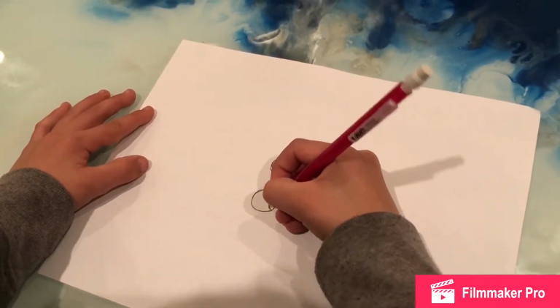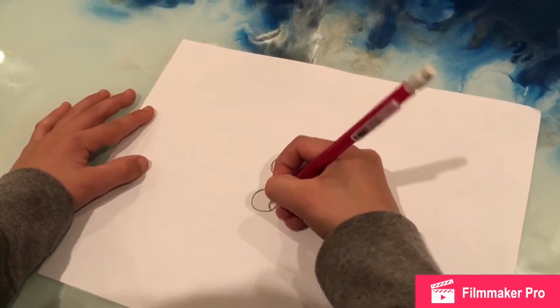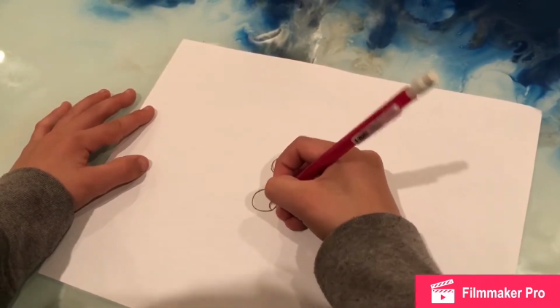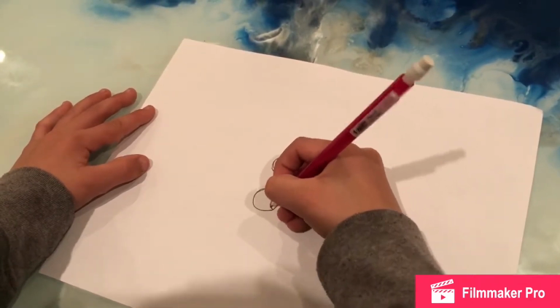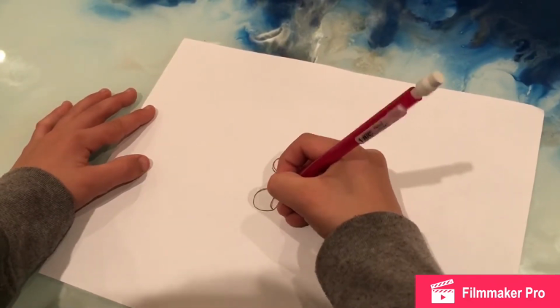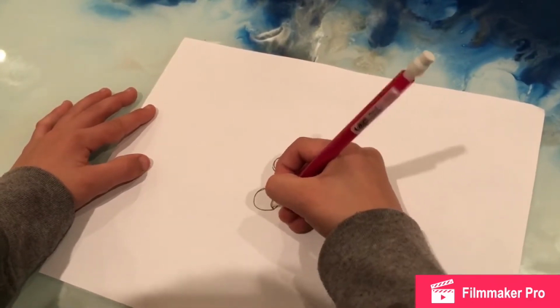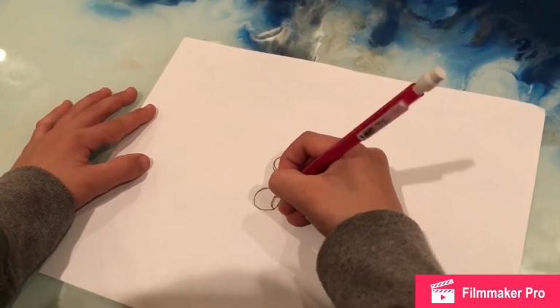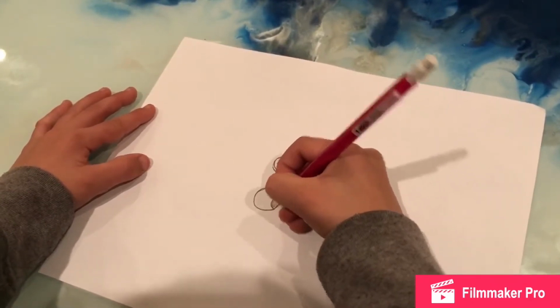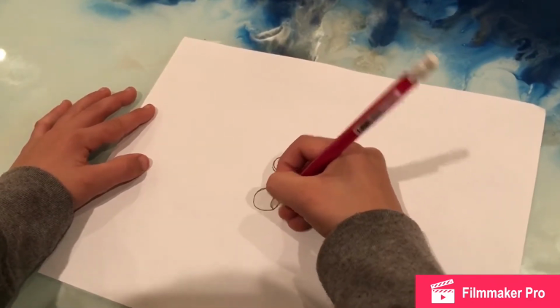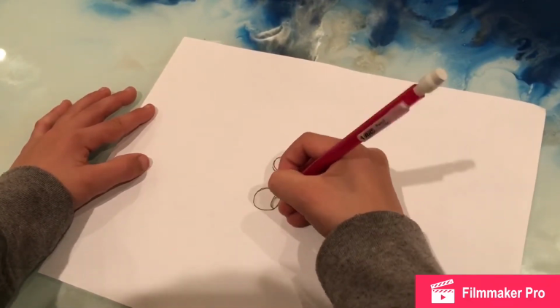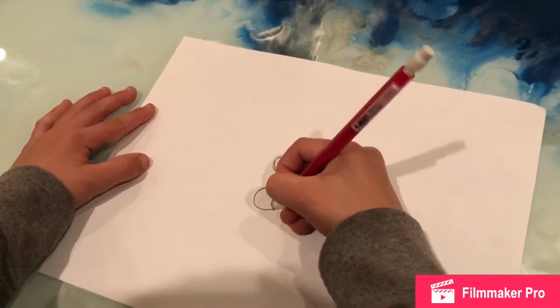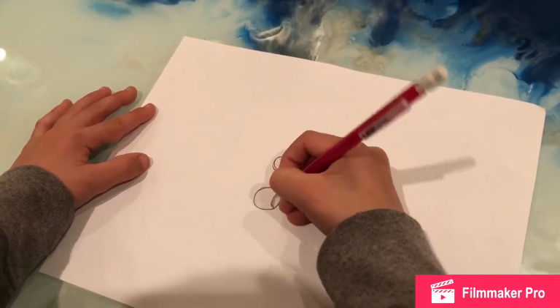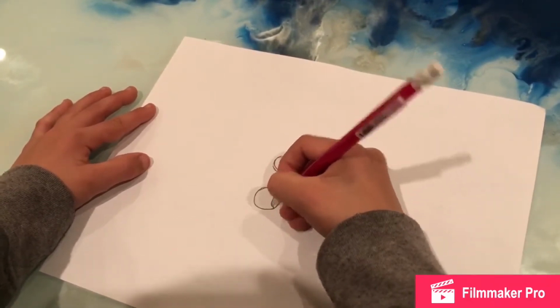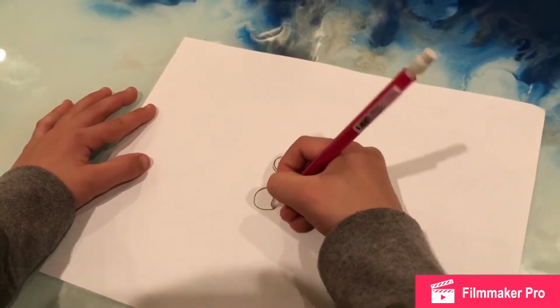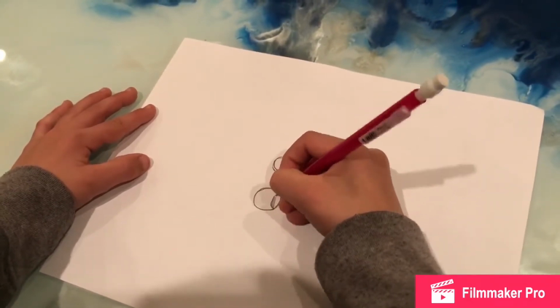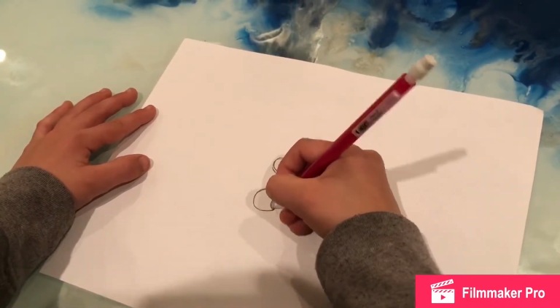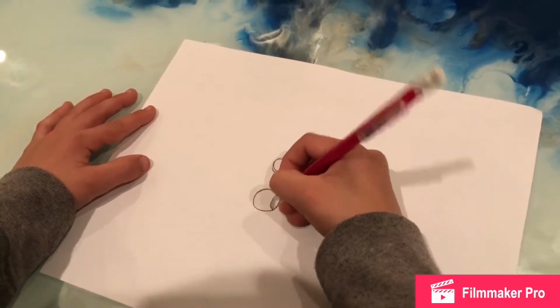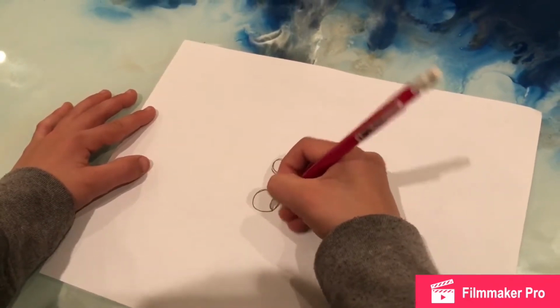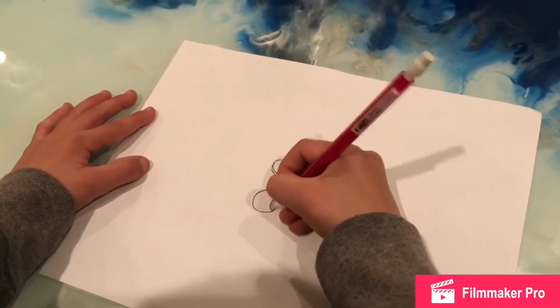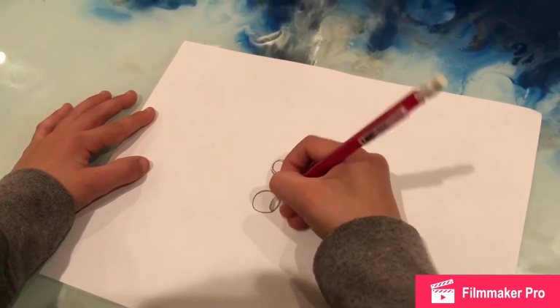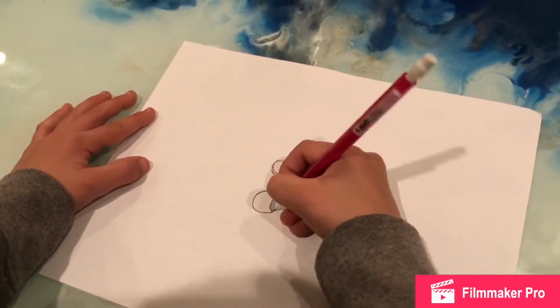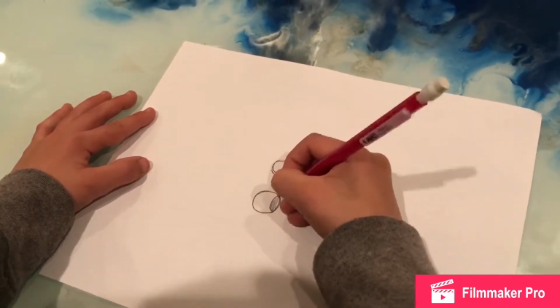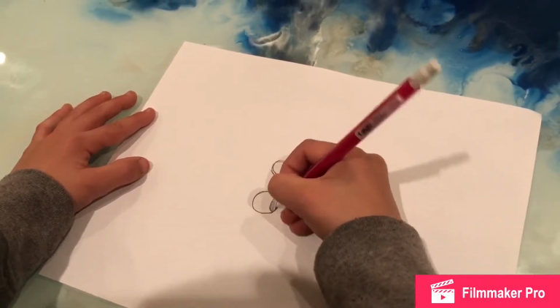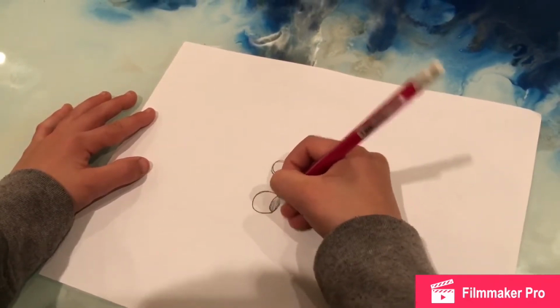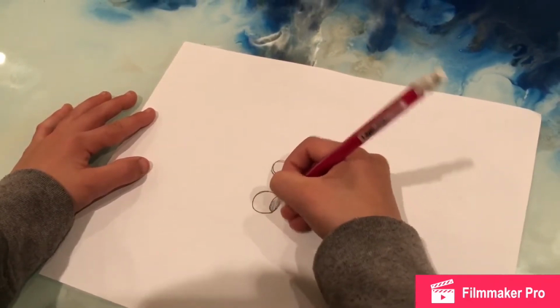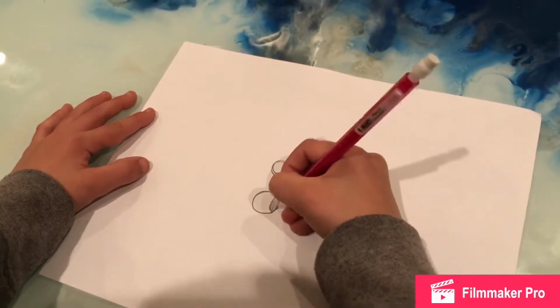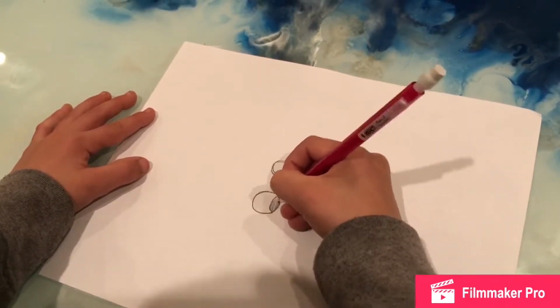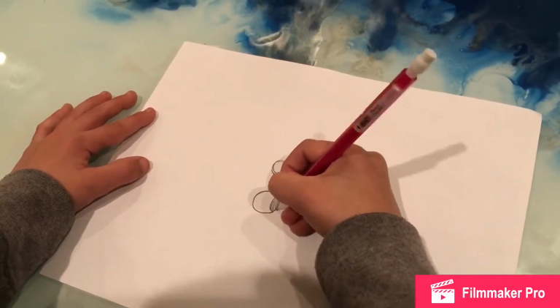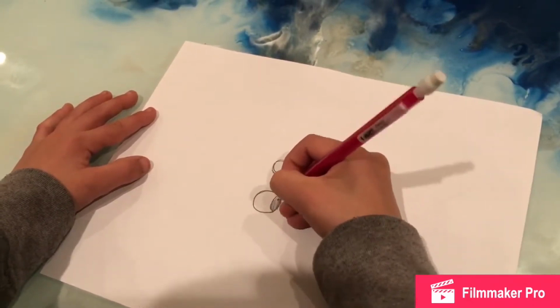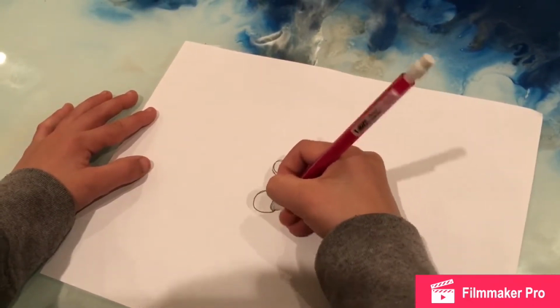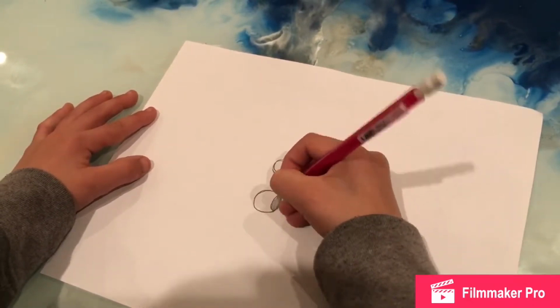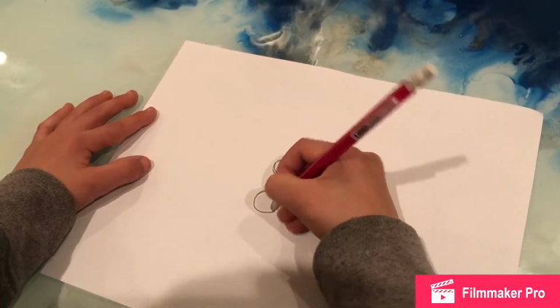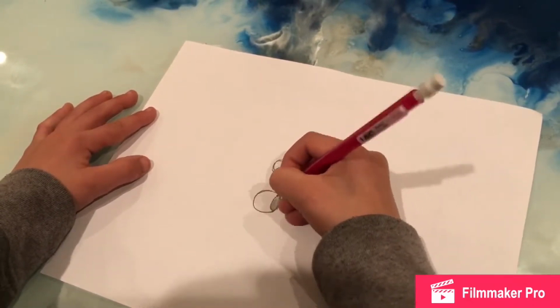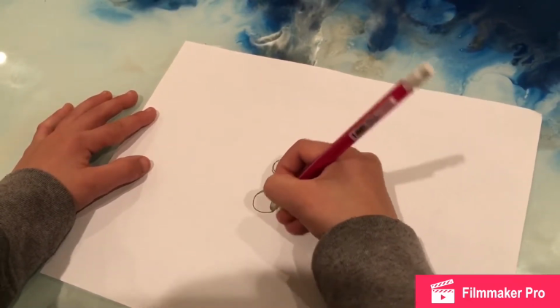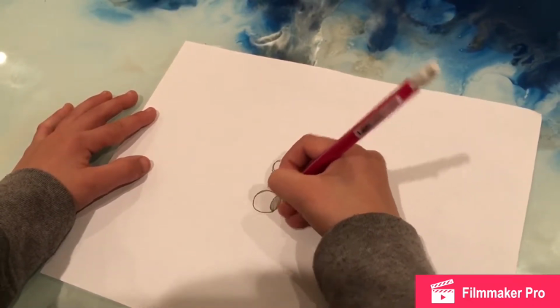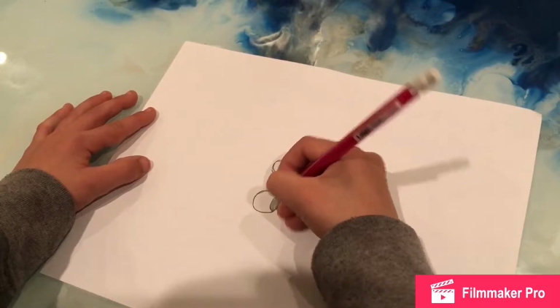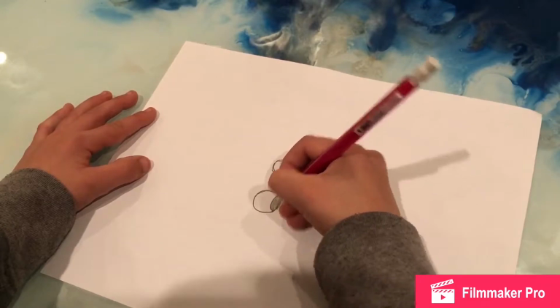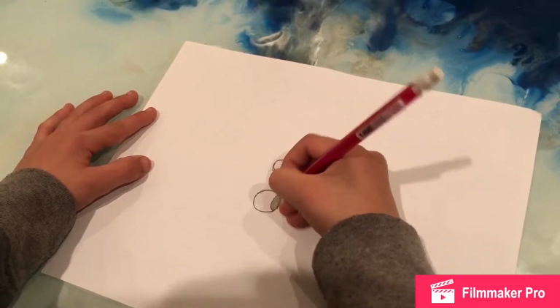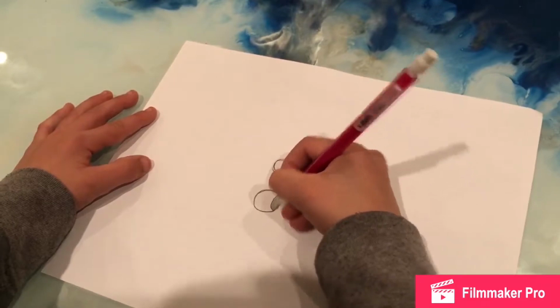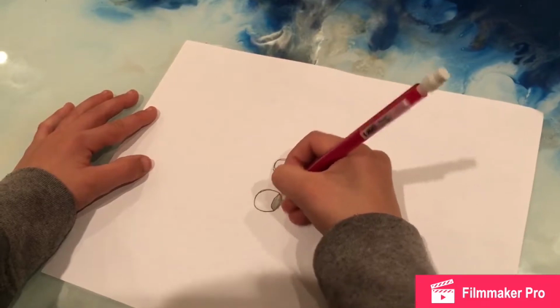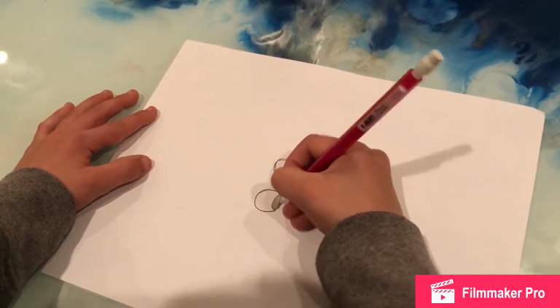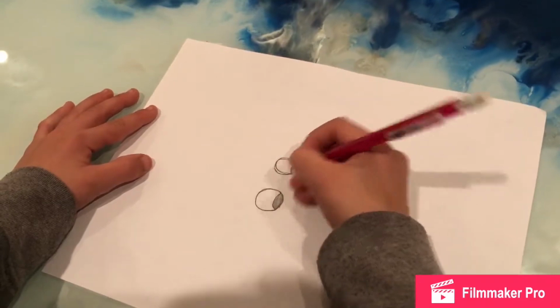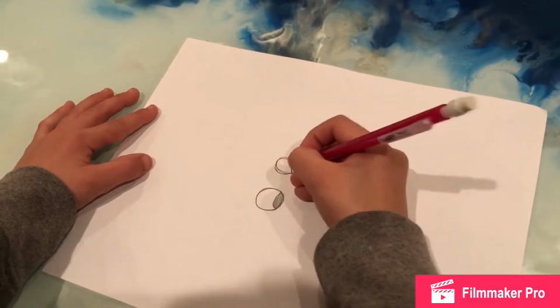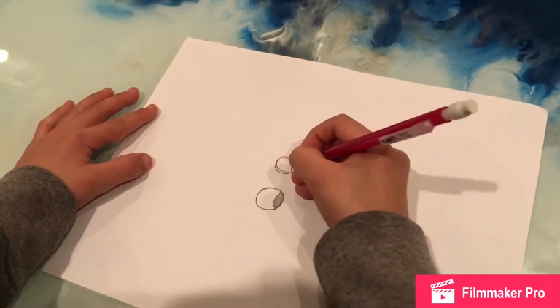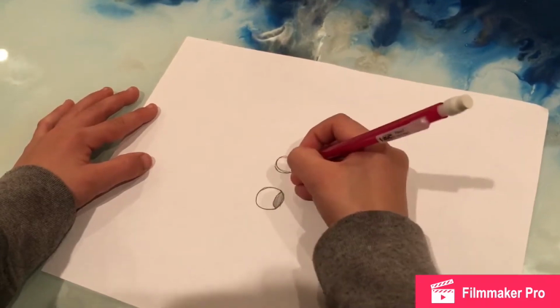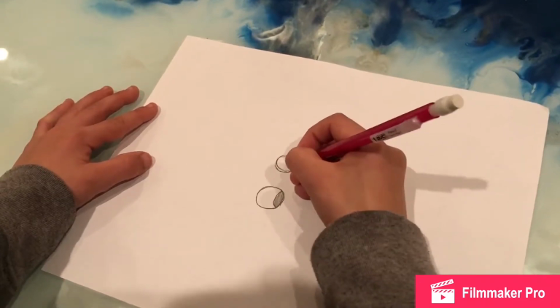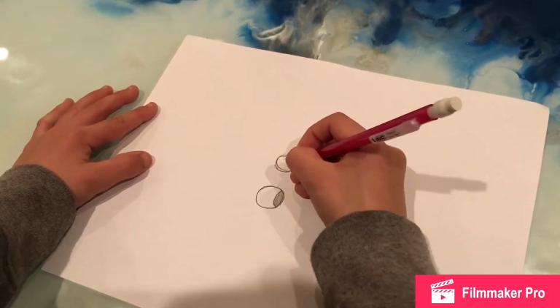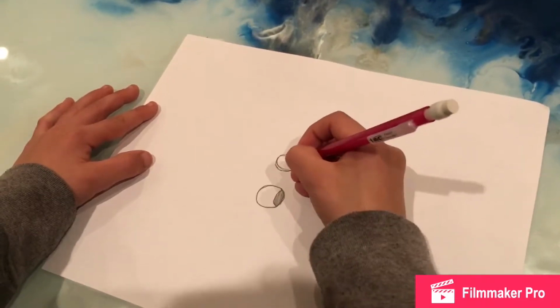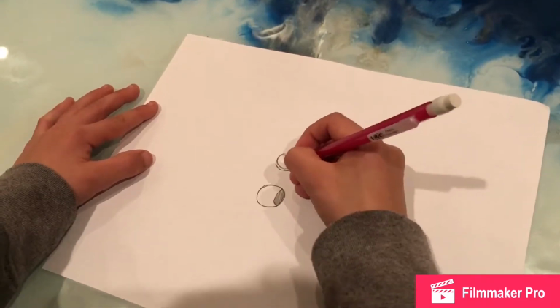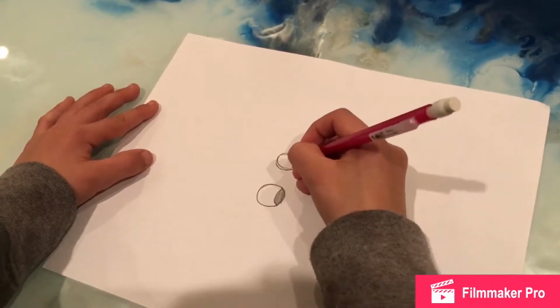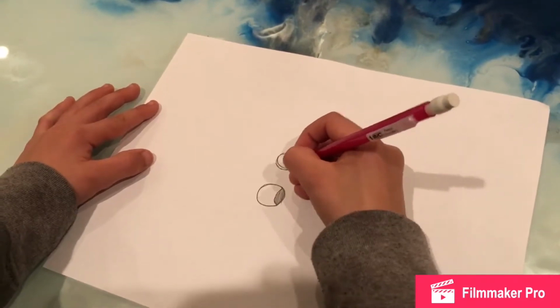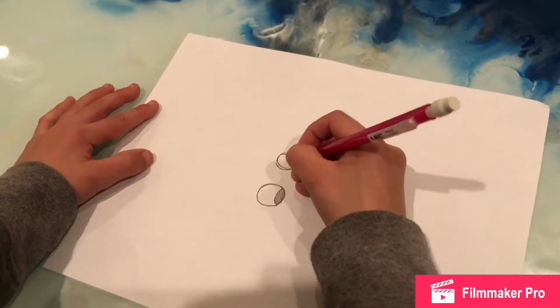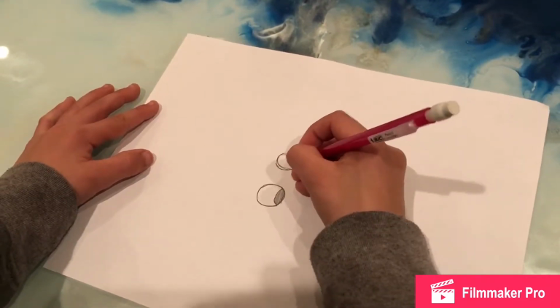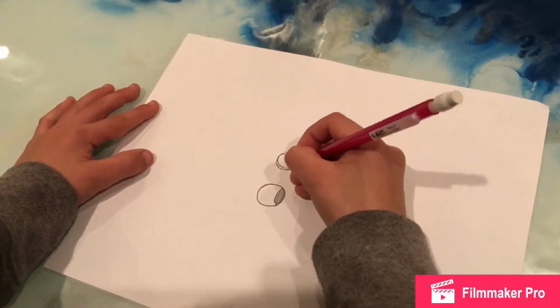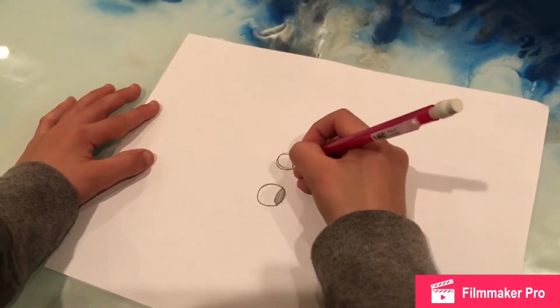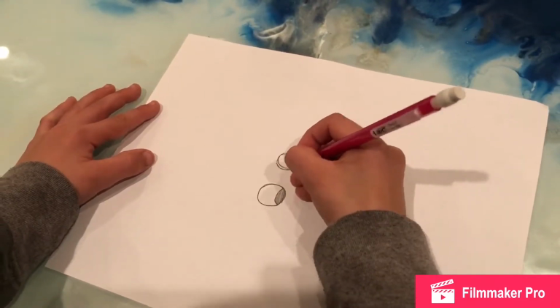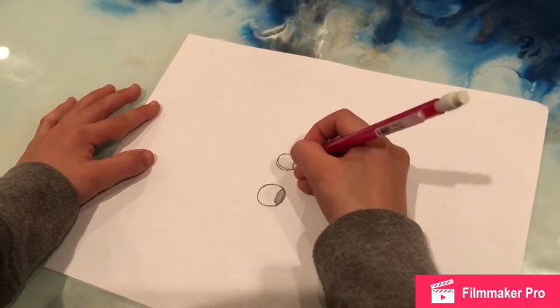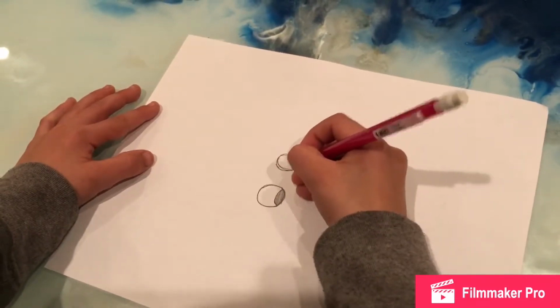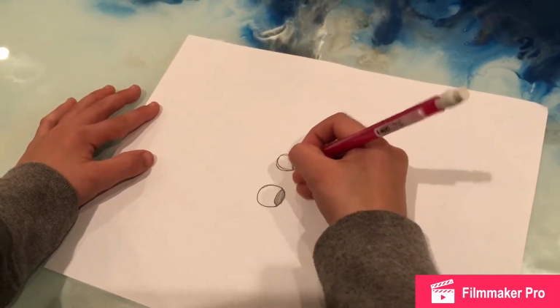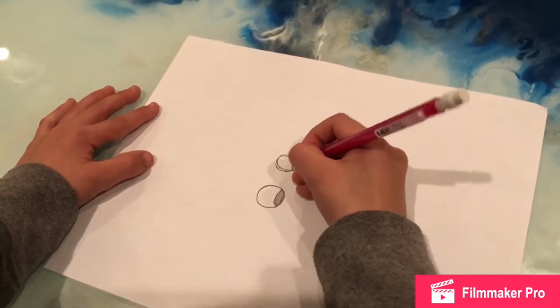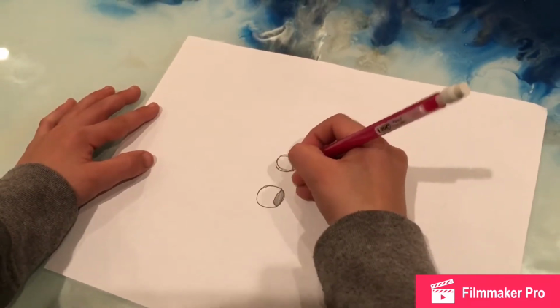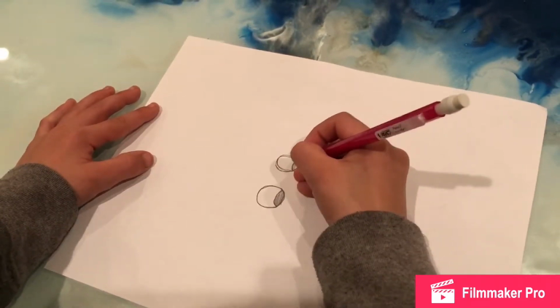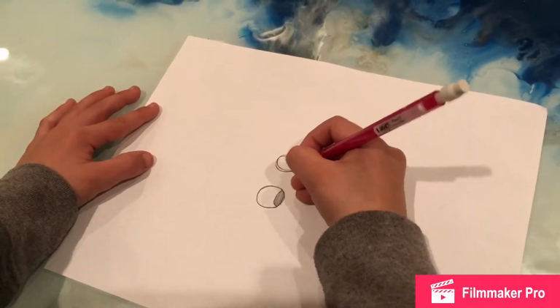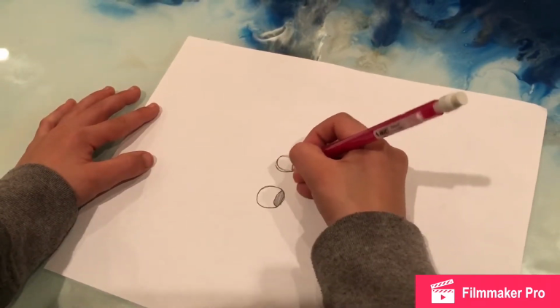Then you get some black and shade that in, or you can just get like a green and shade that in.